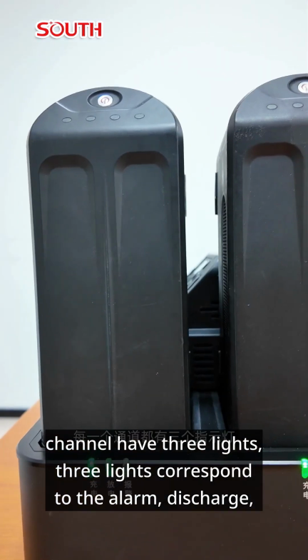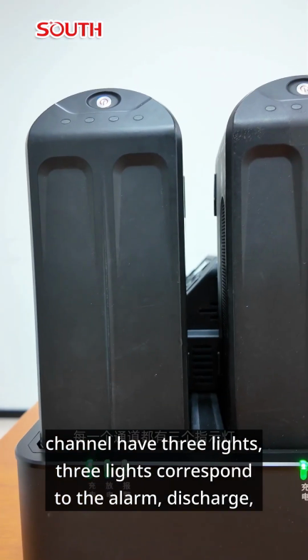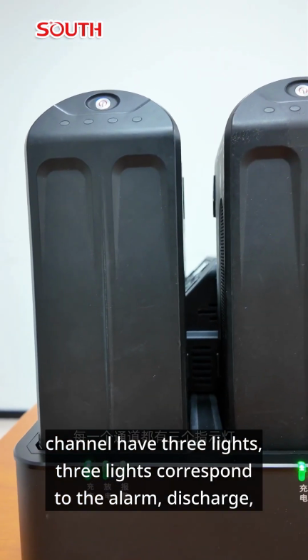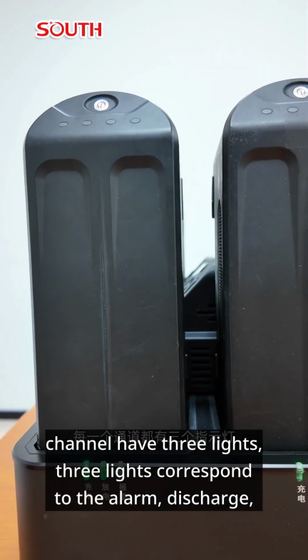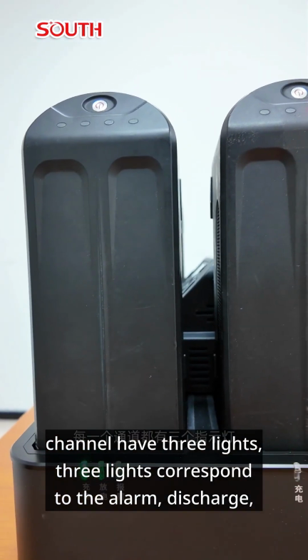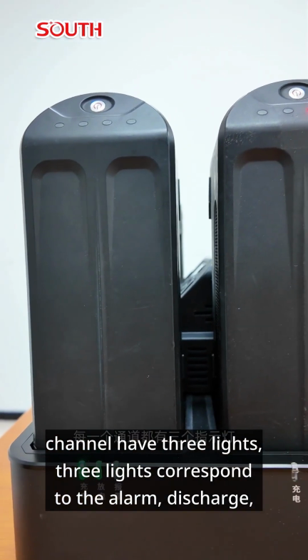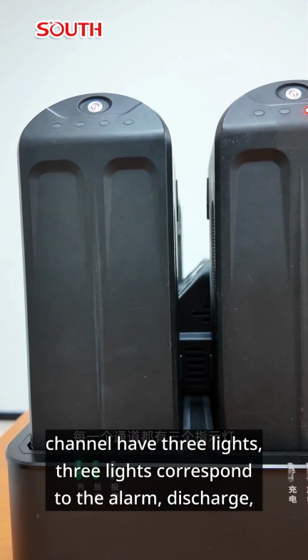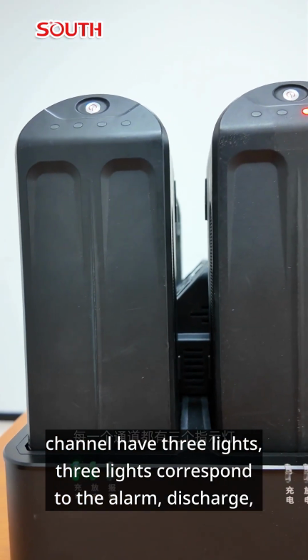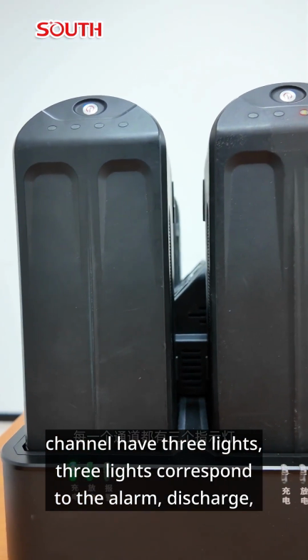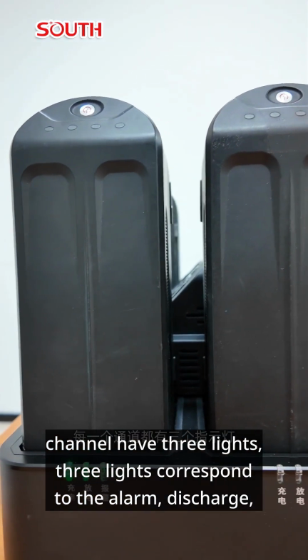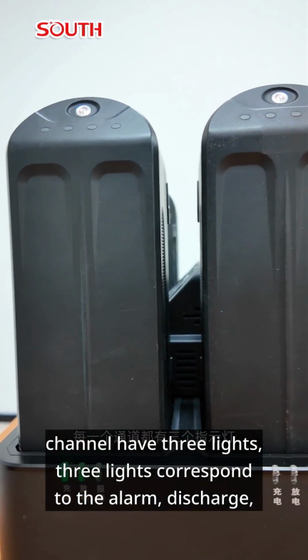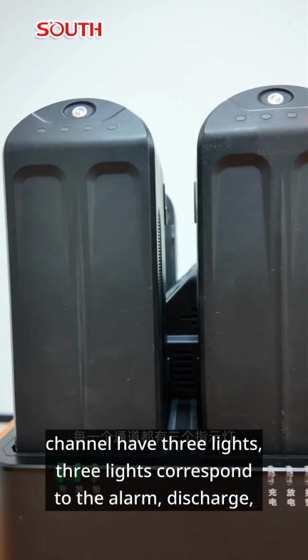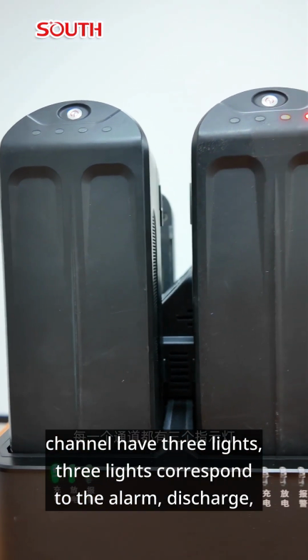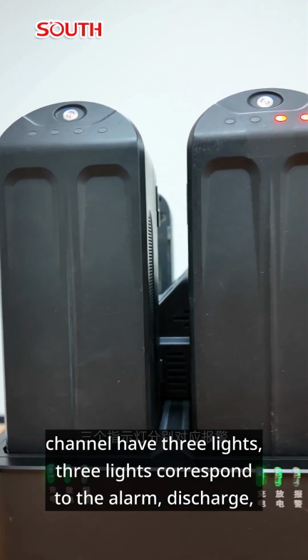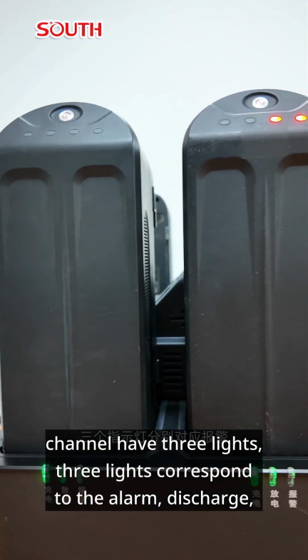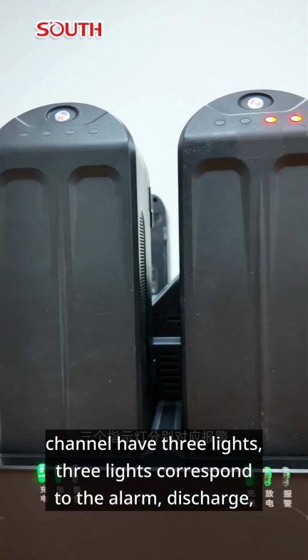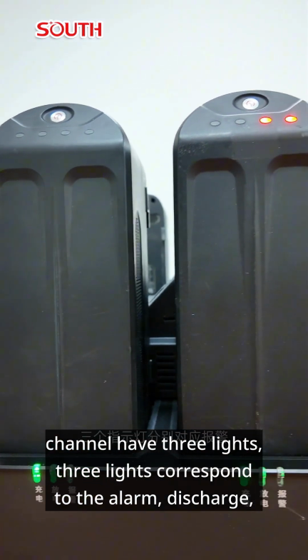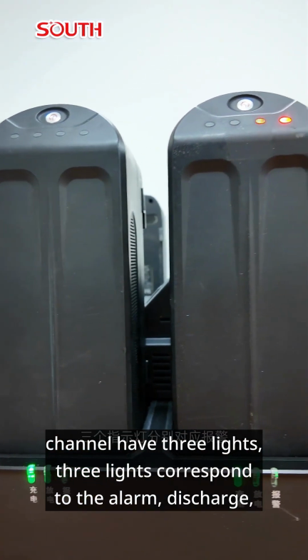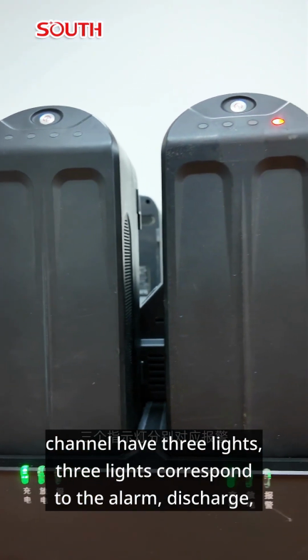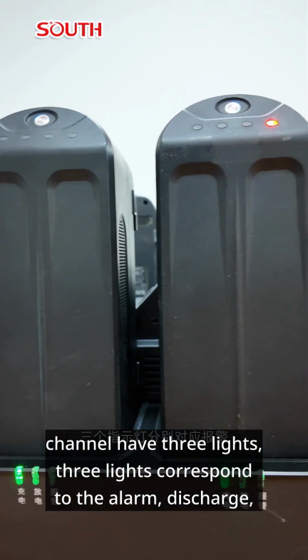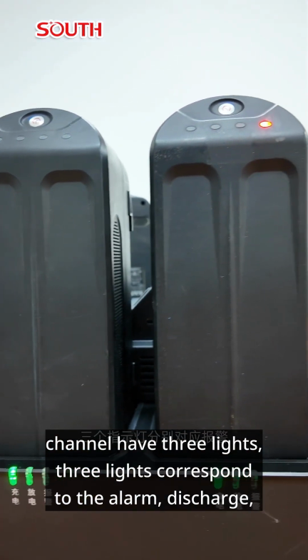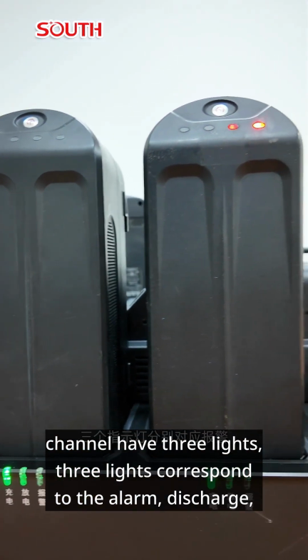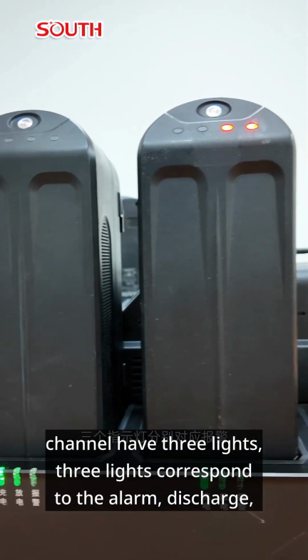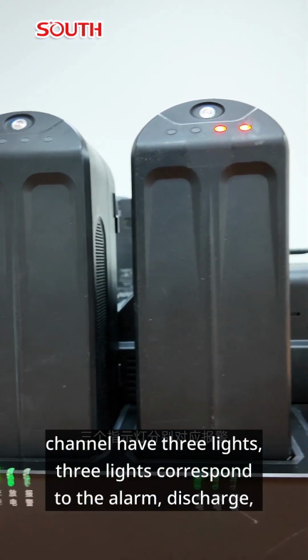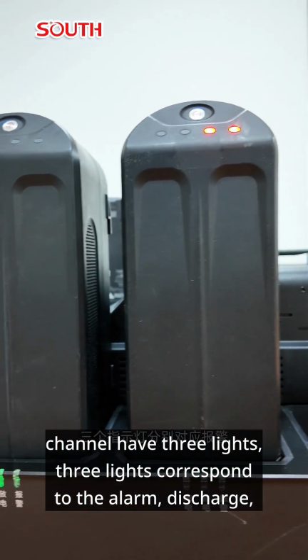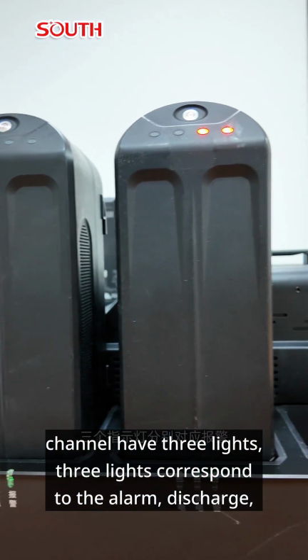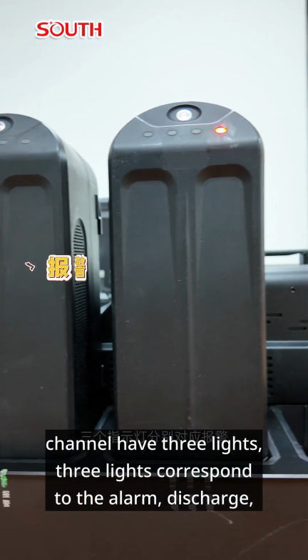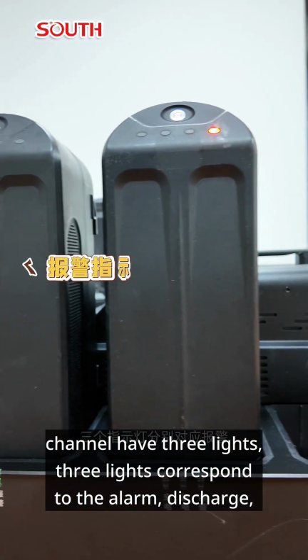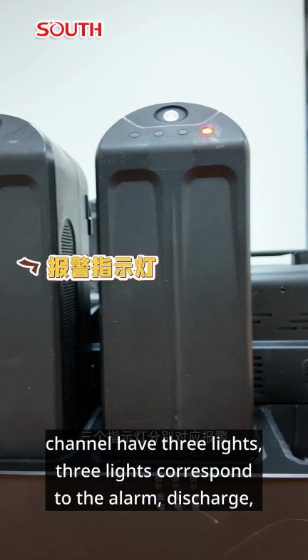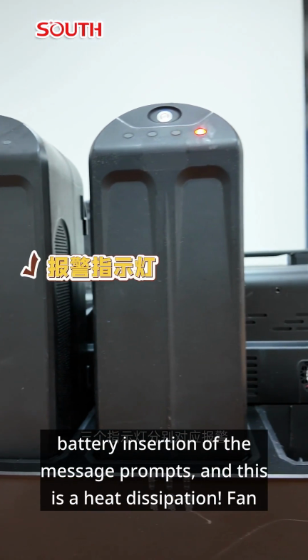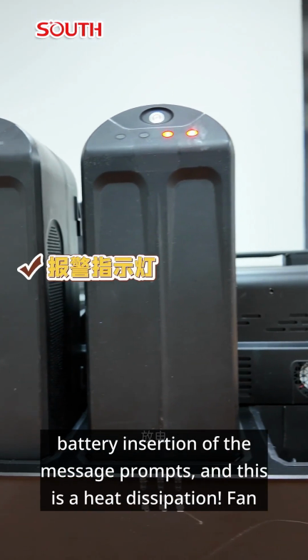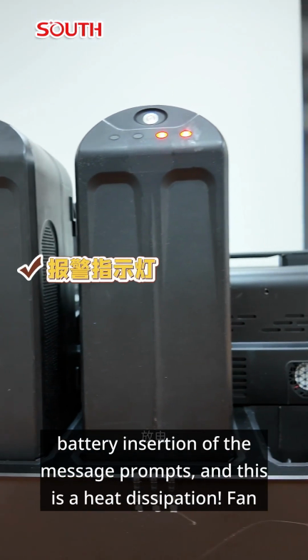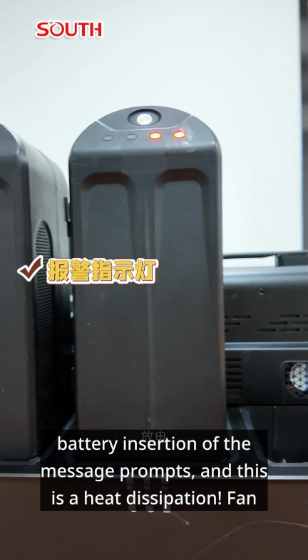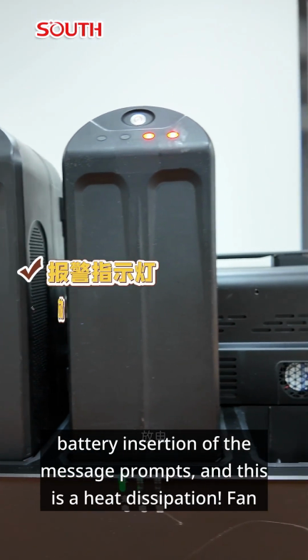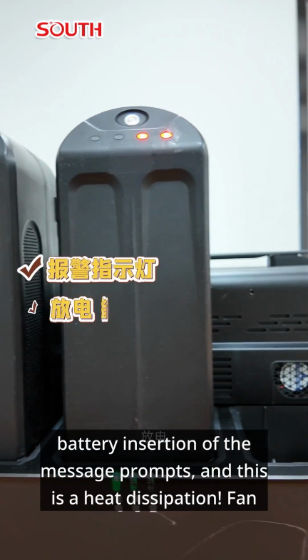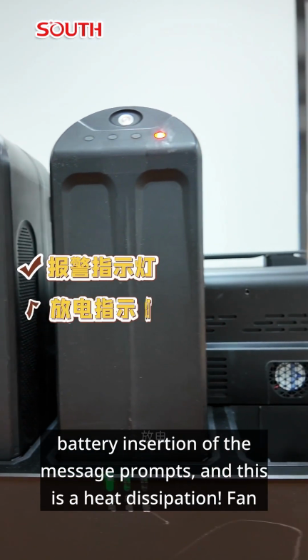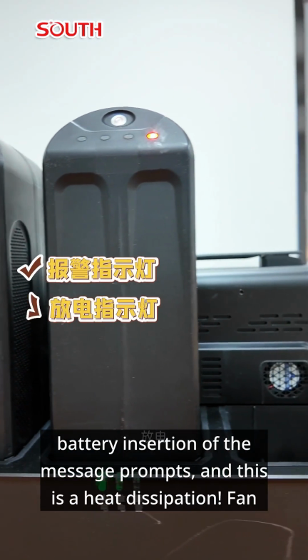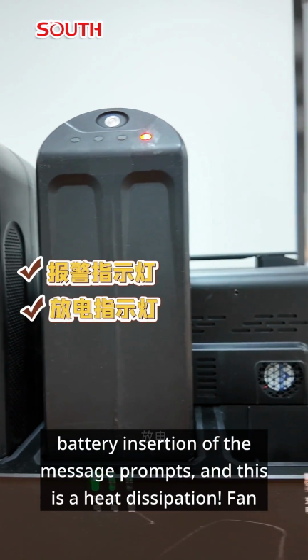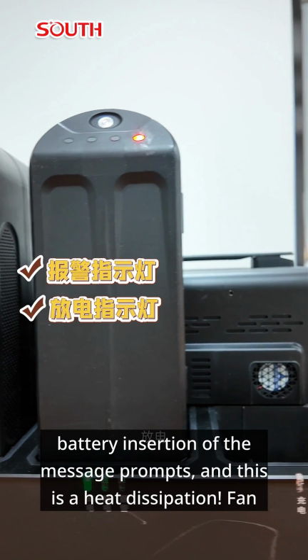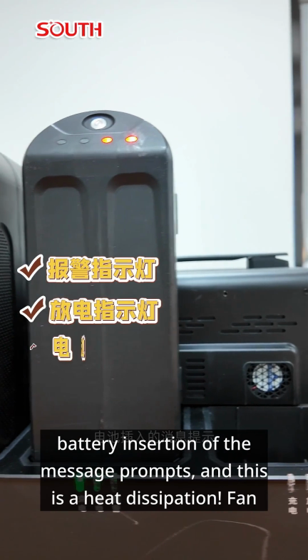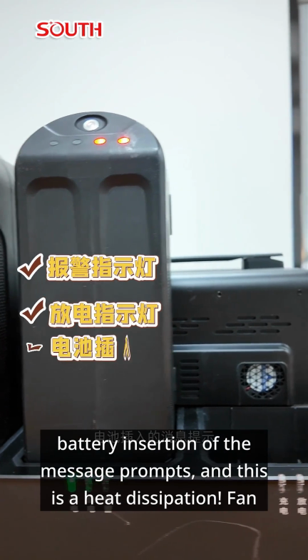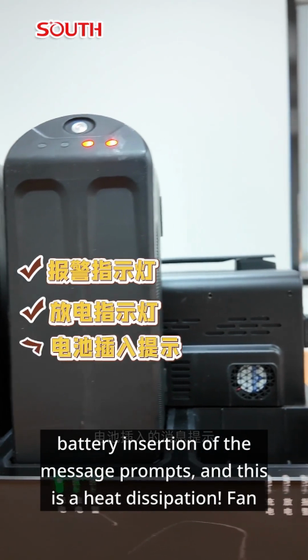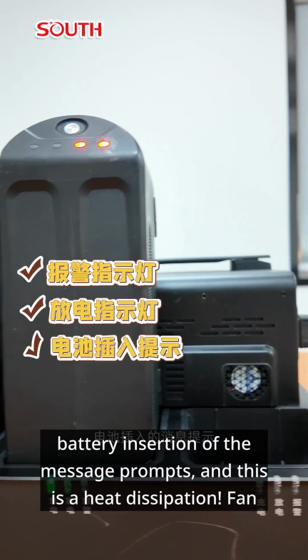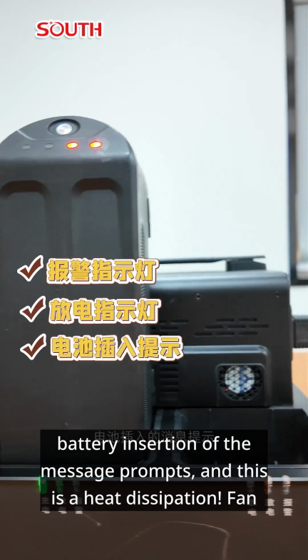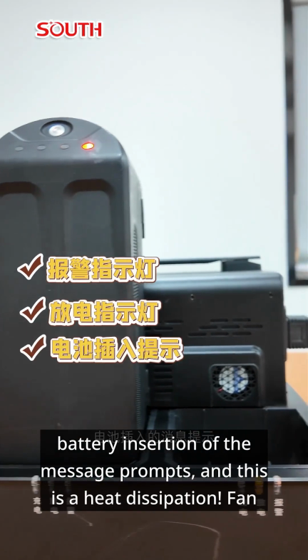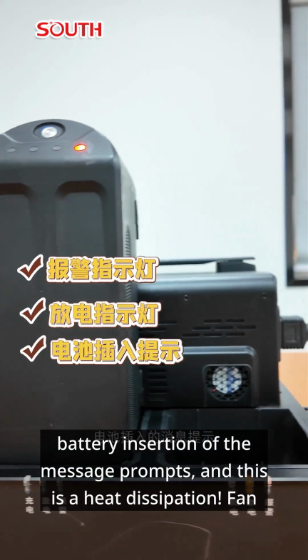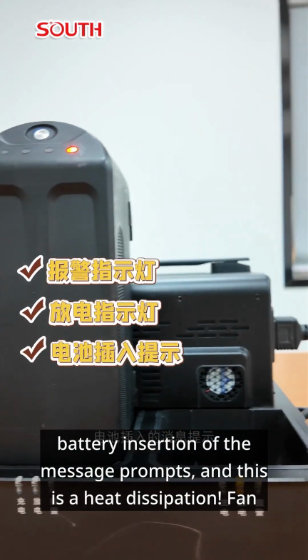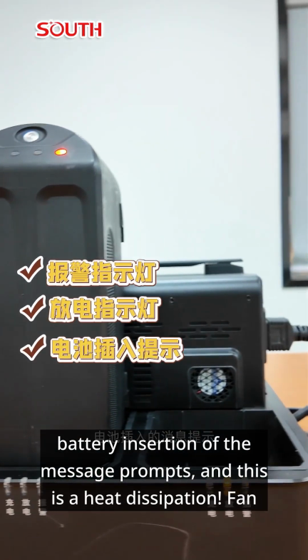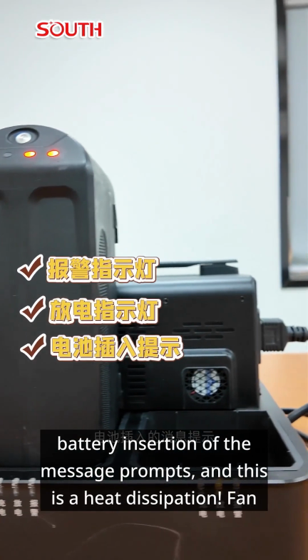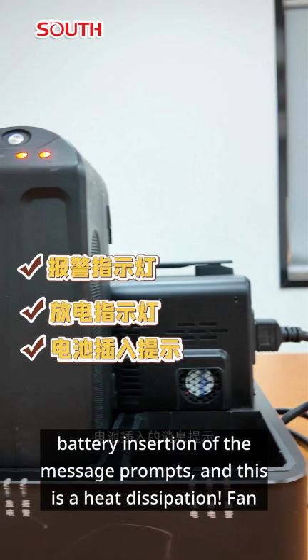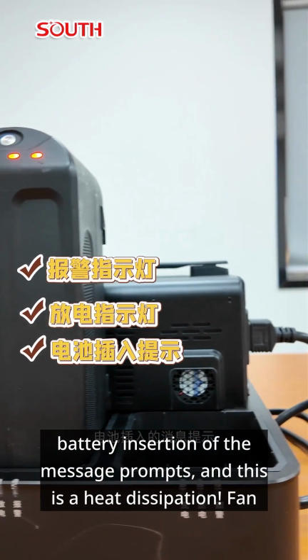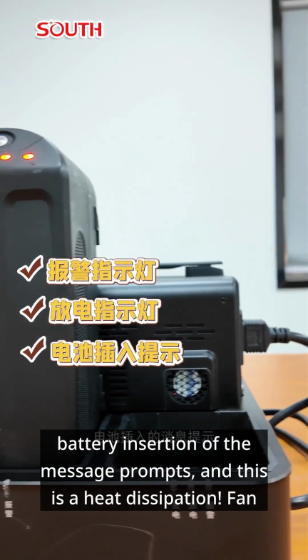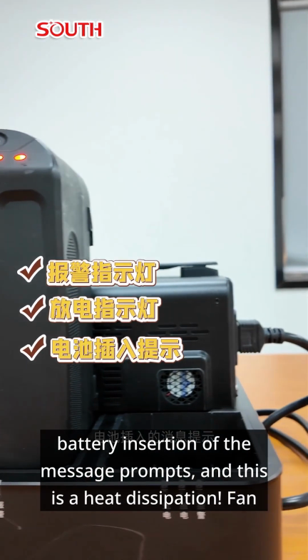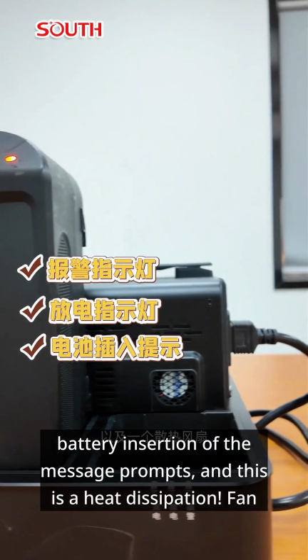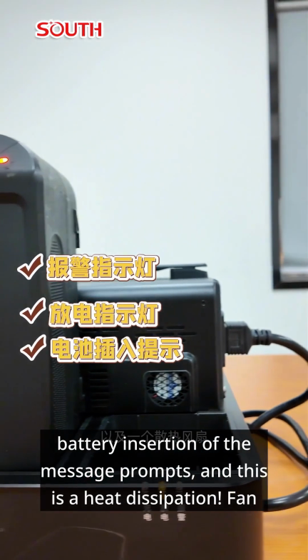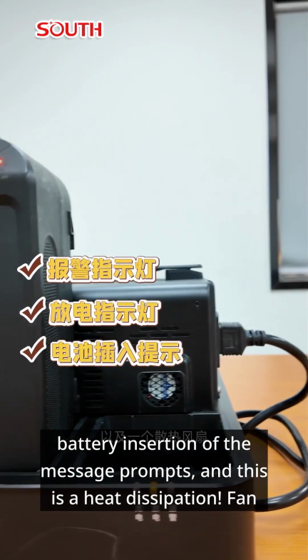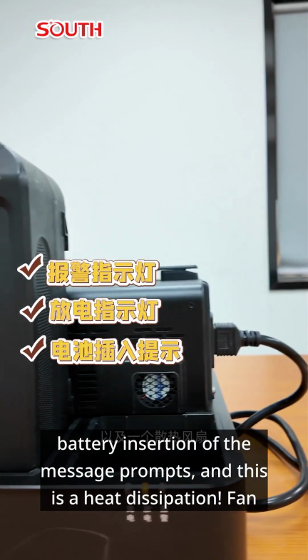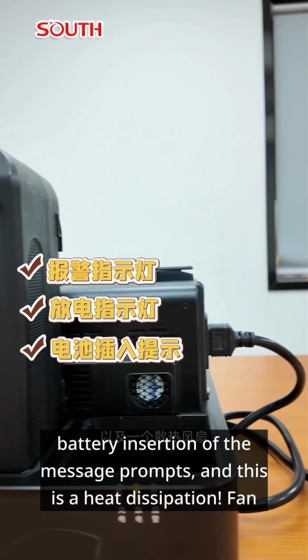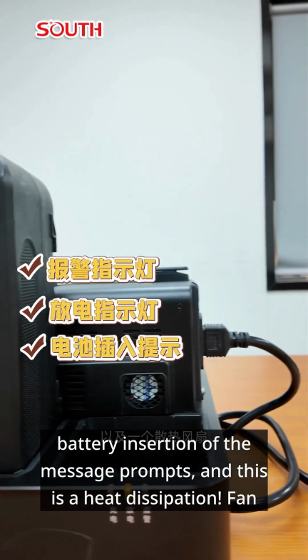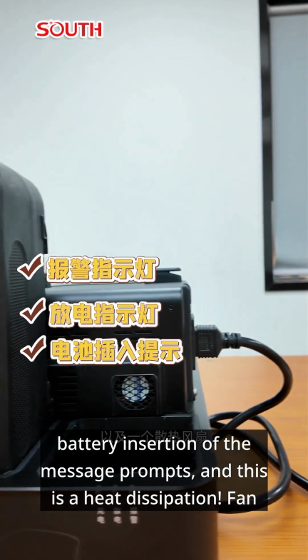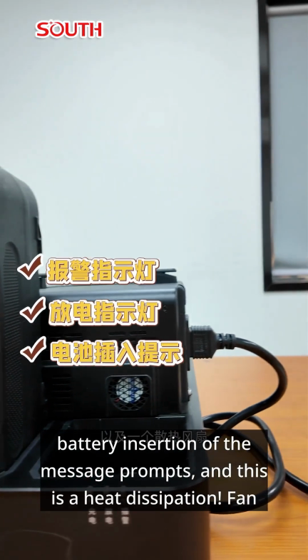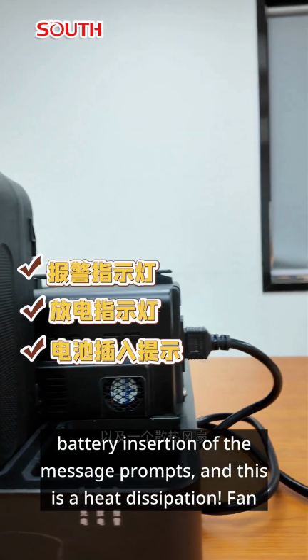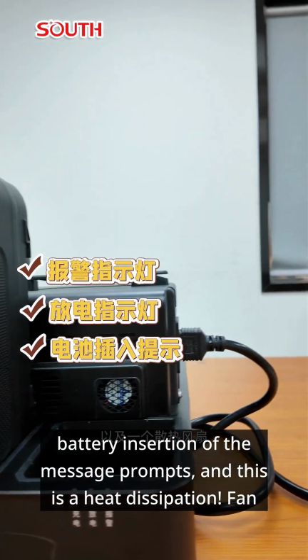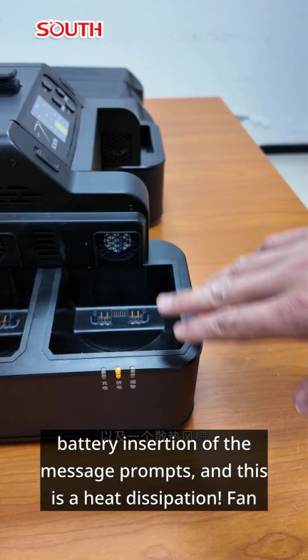Each channel has 3 indicator lights. These 3 lights correspond to alarm, discharge, and battery insertion message prompts. There is also a heat dissipation fan.